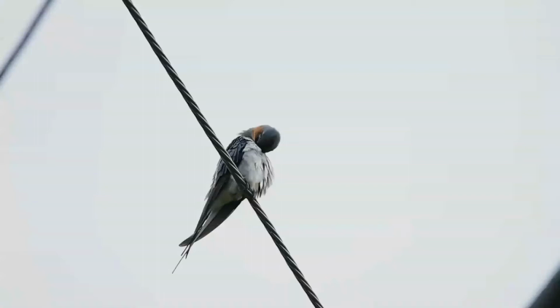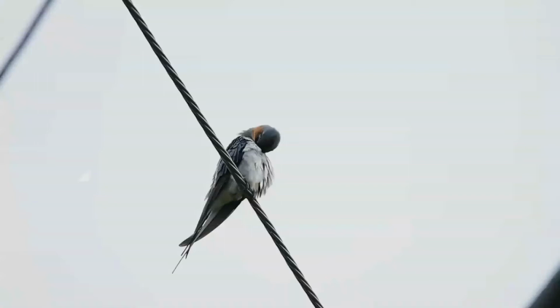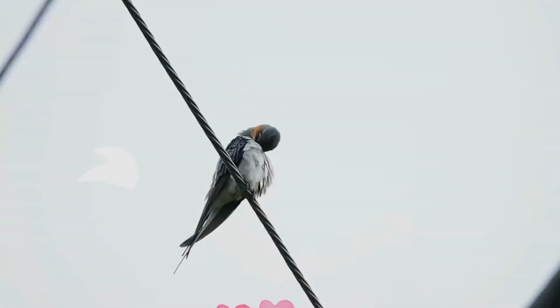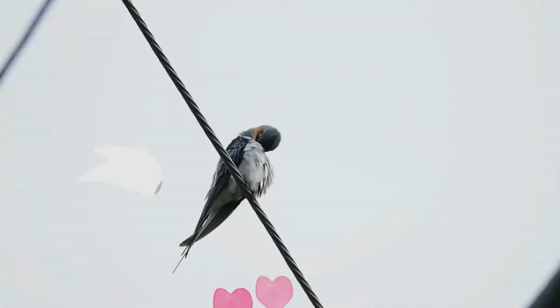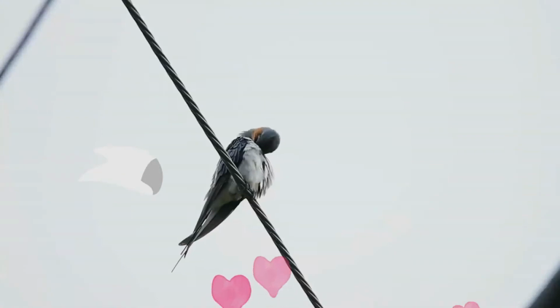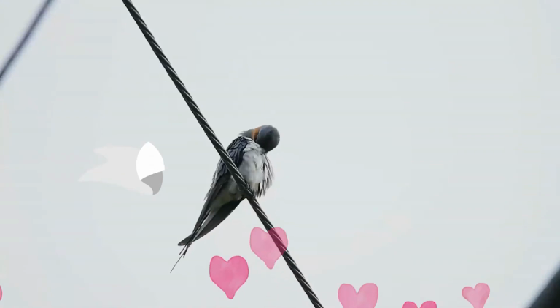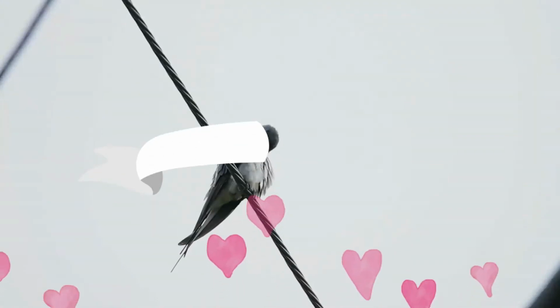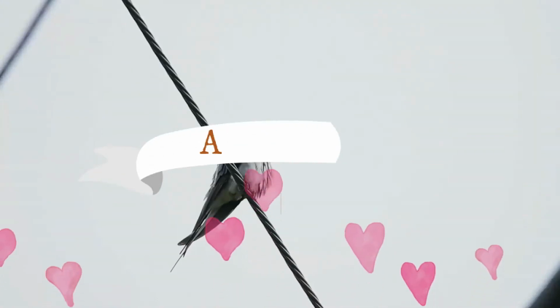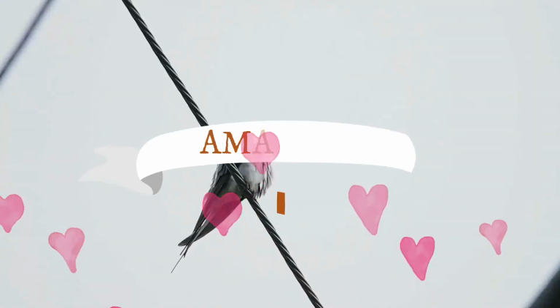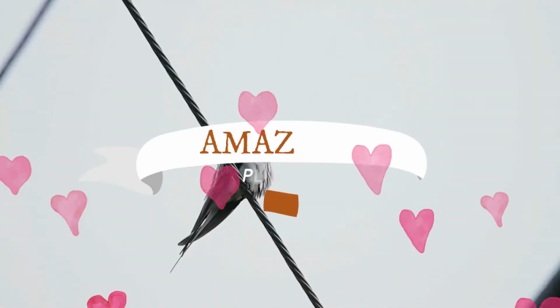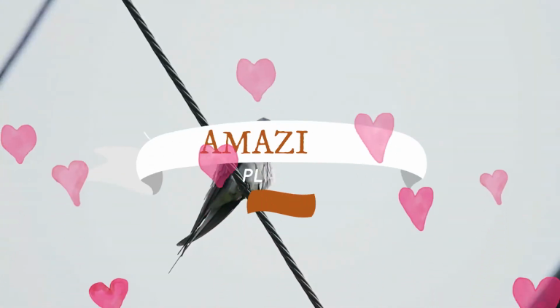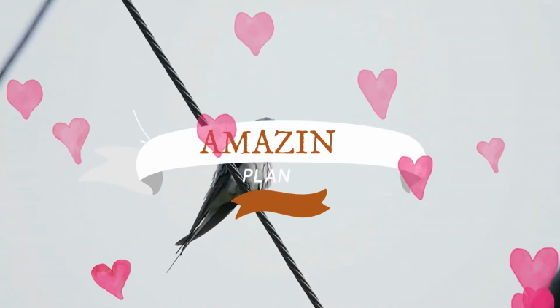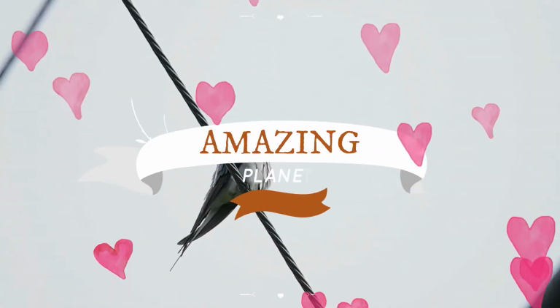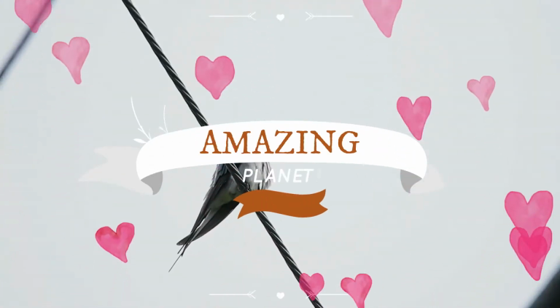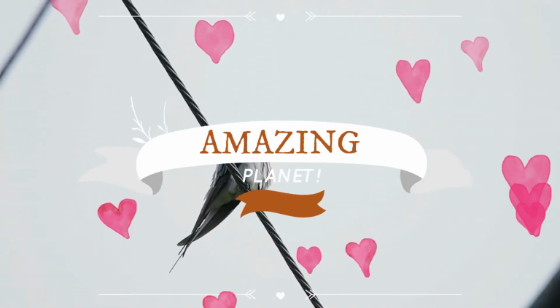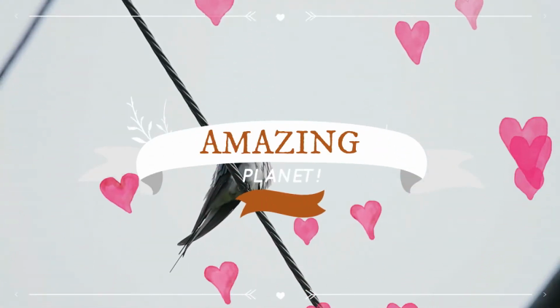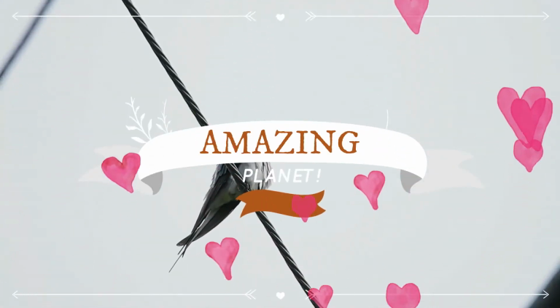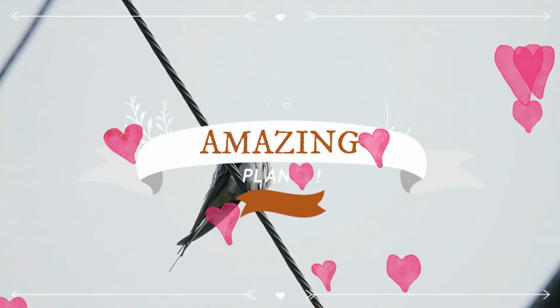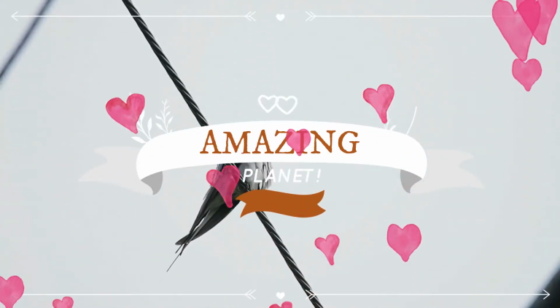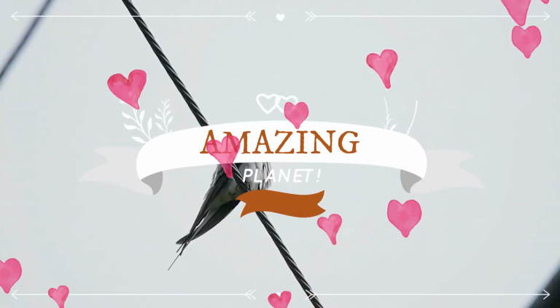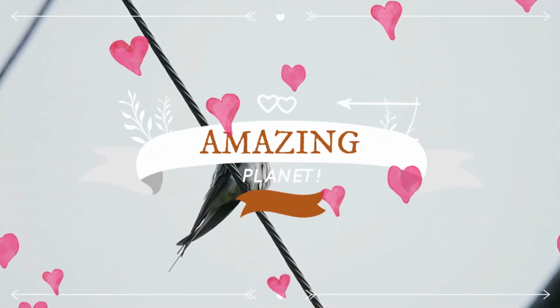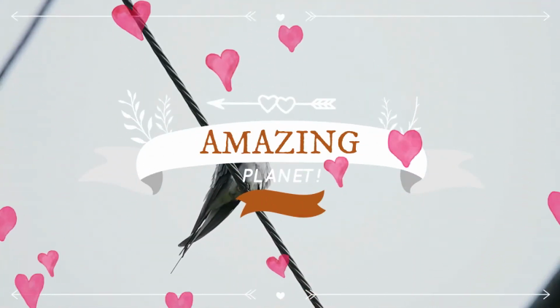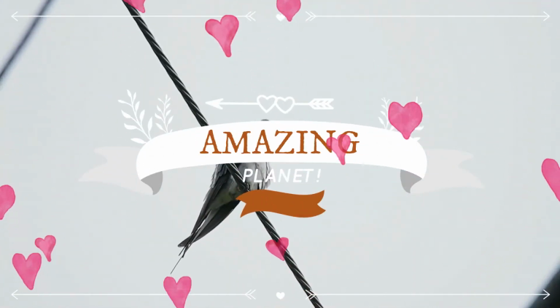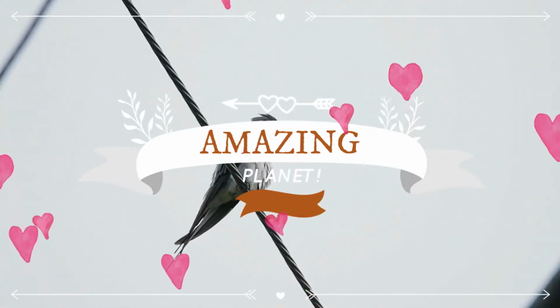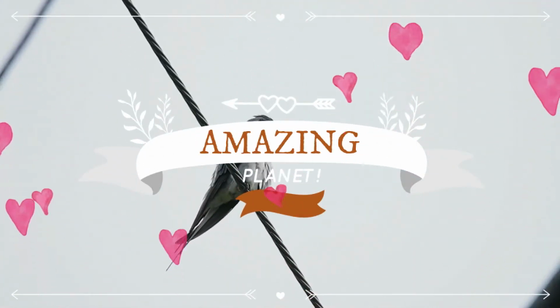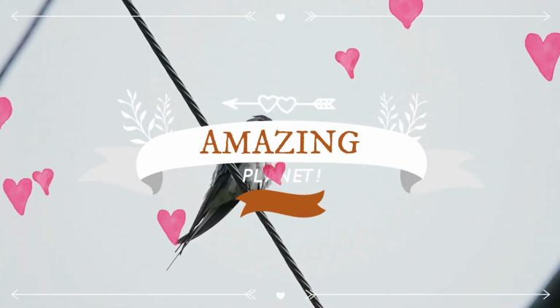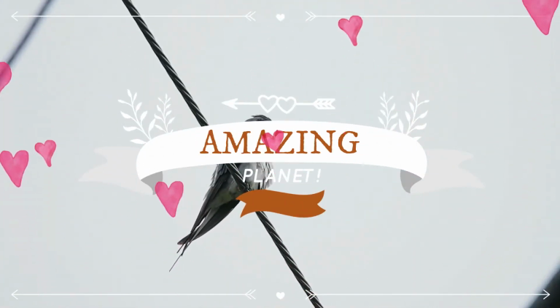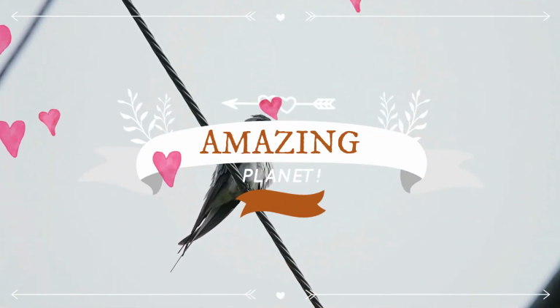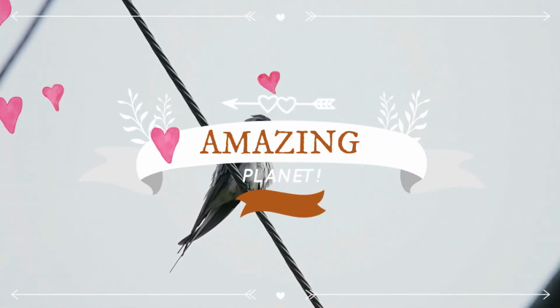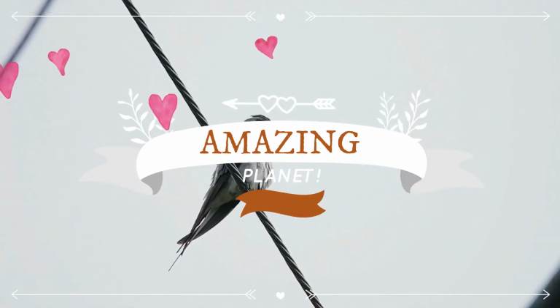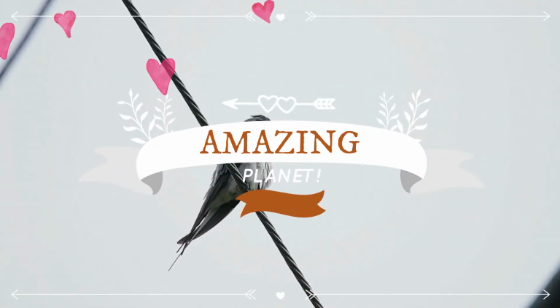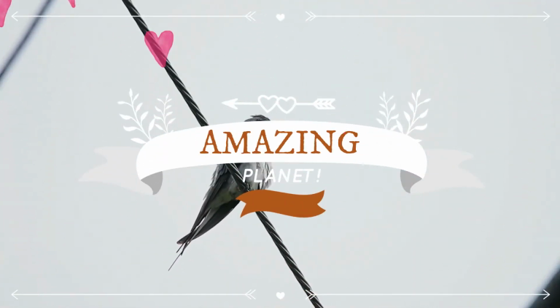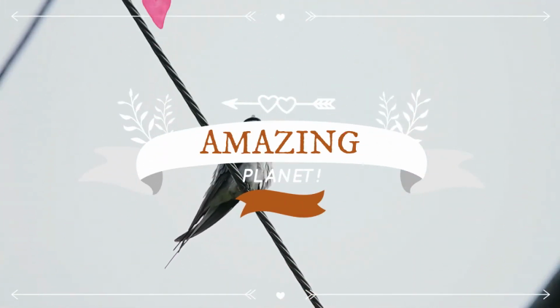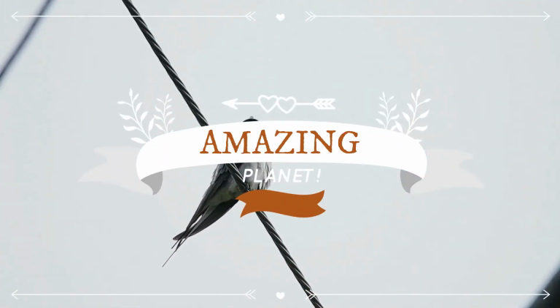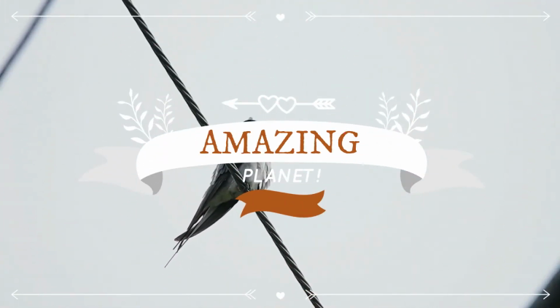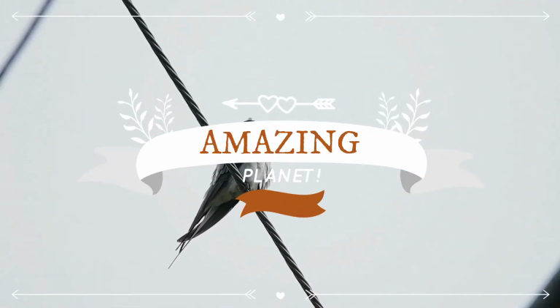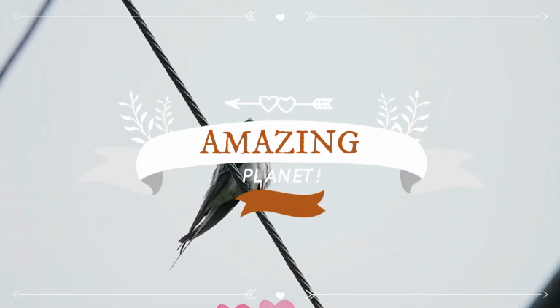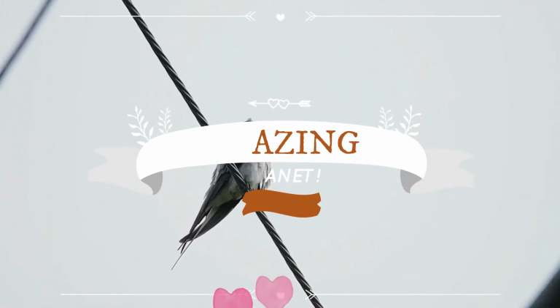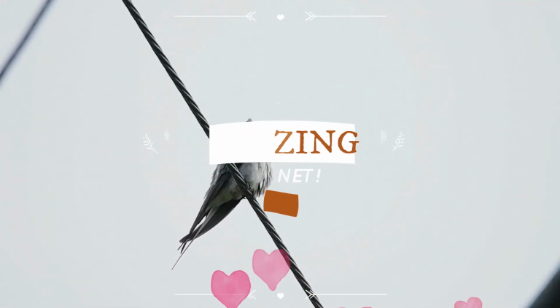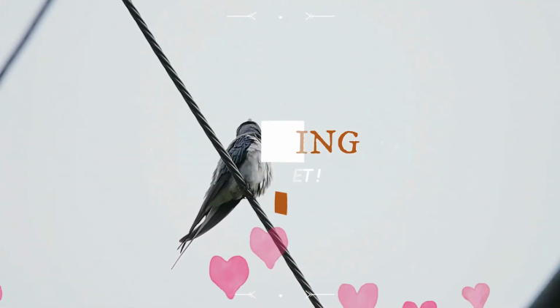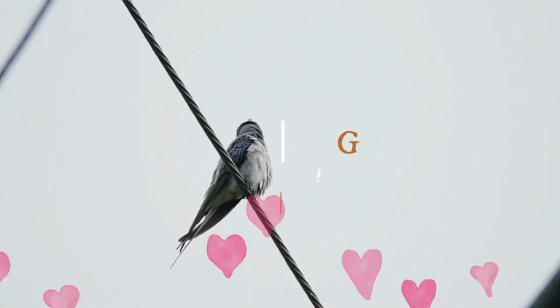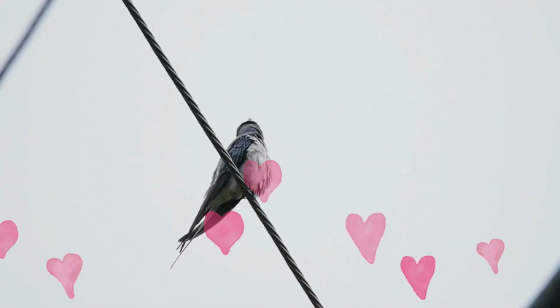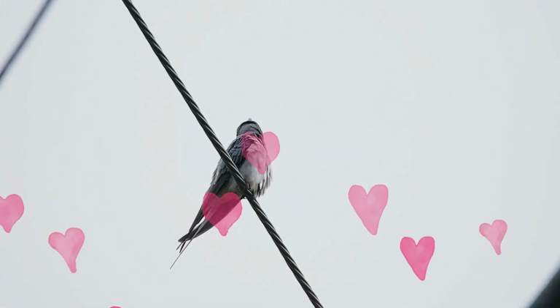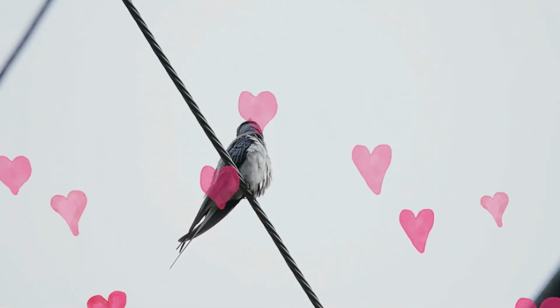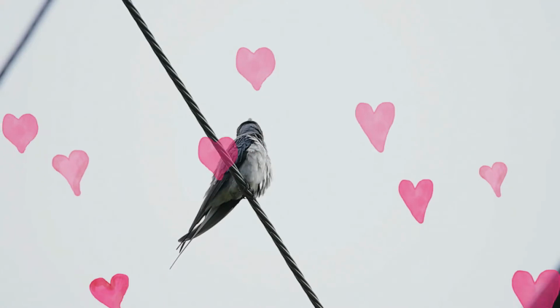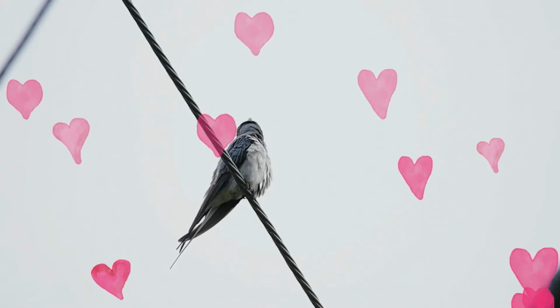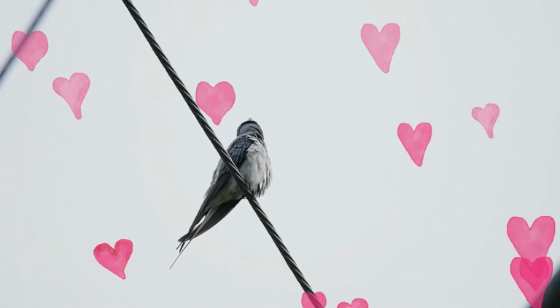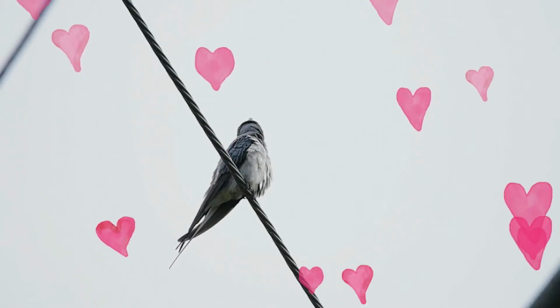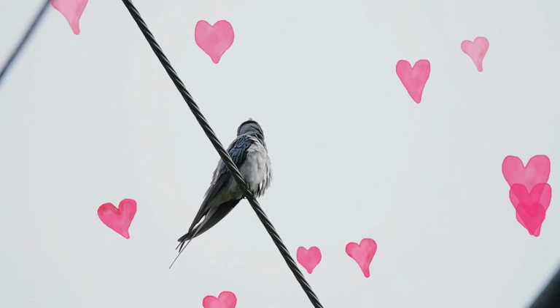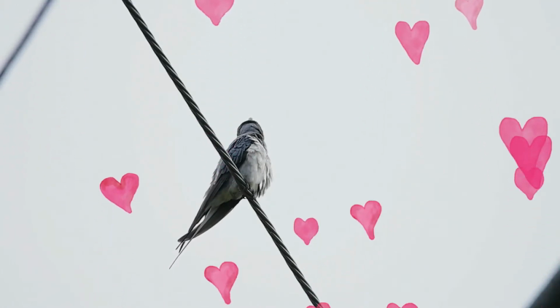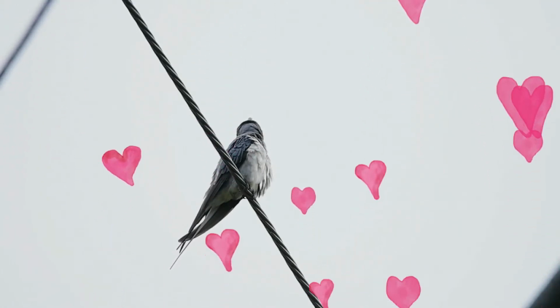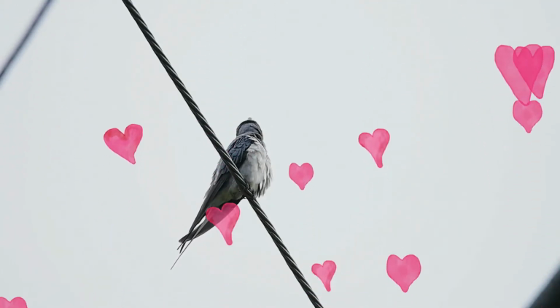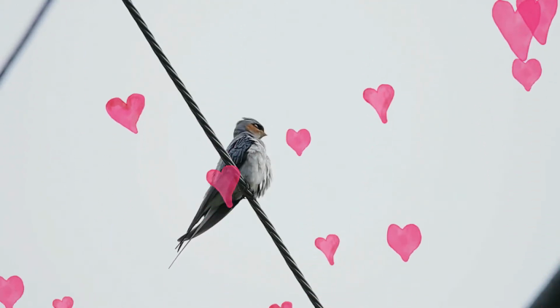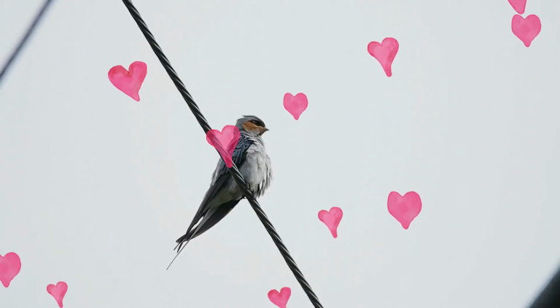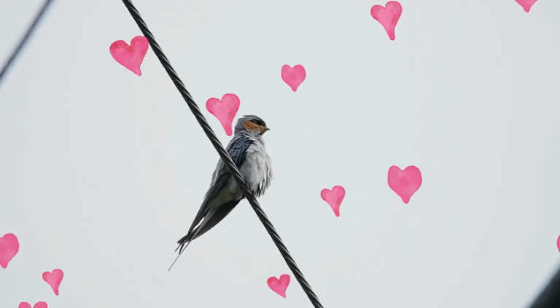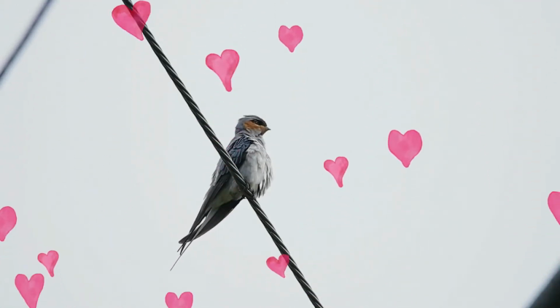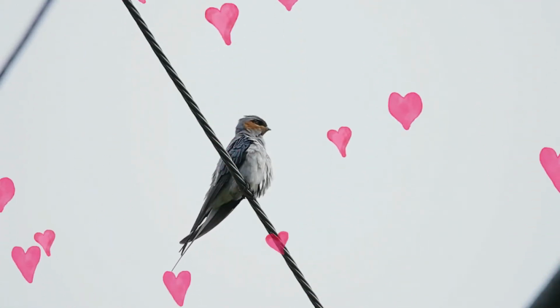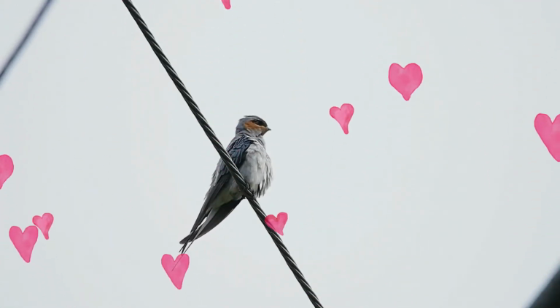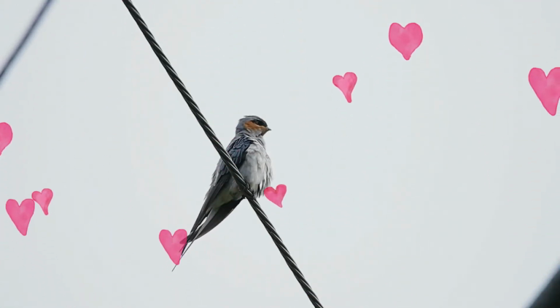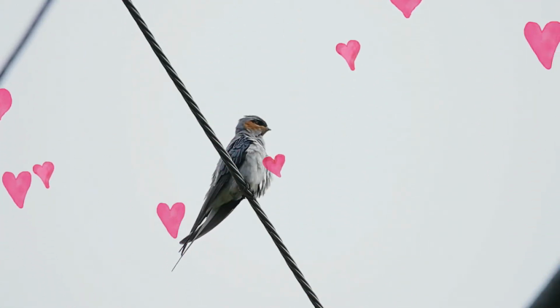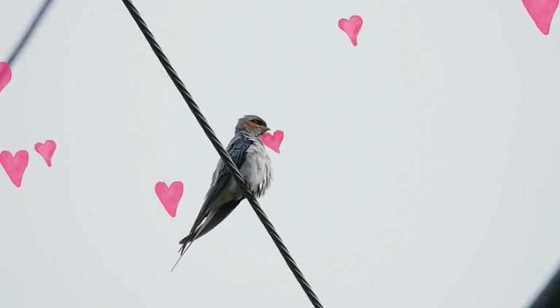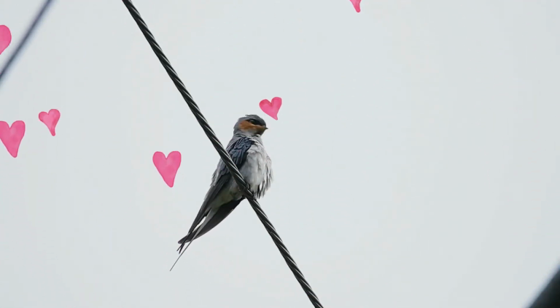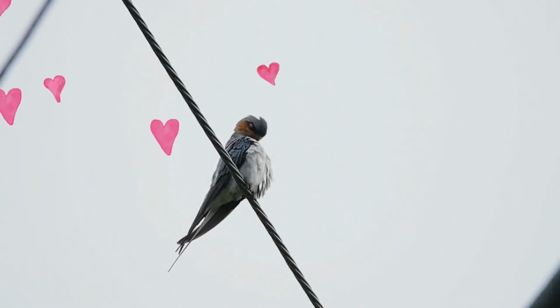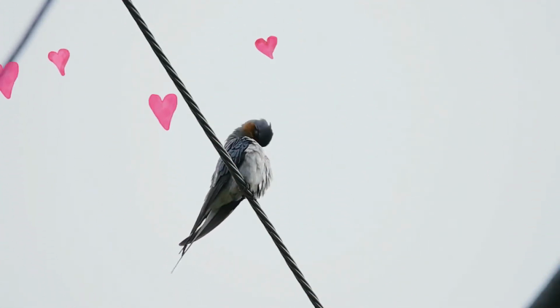Hello, dear friends. I hope you and your family are doing well. Let me welcome you to the exciting world of birds.